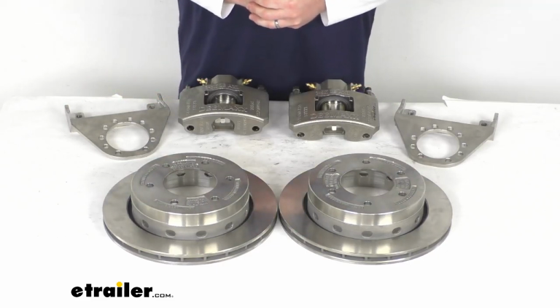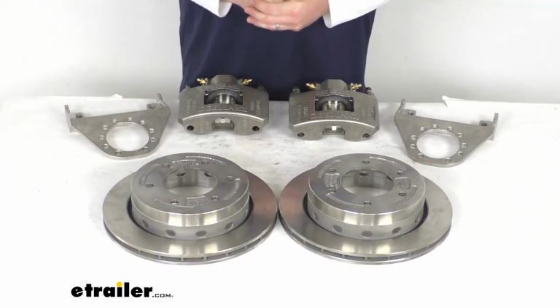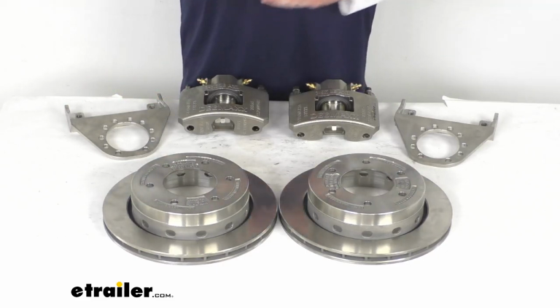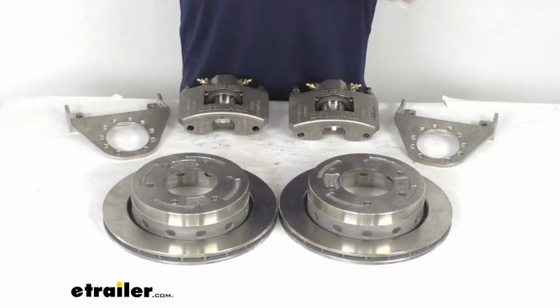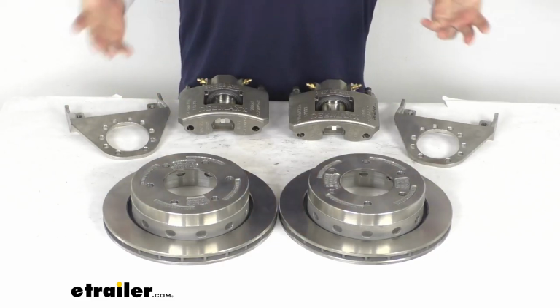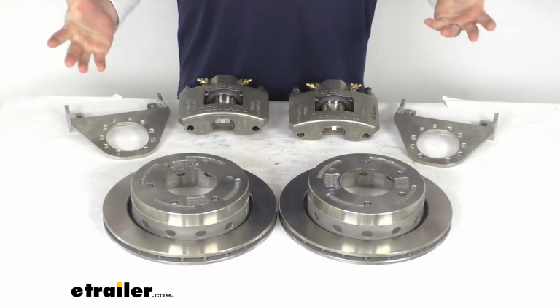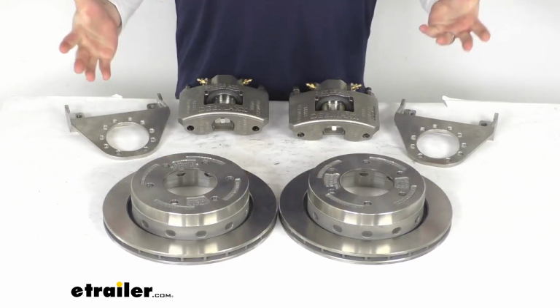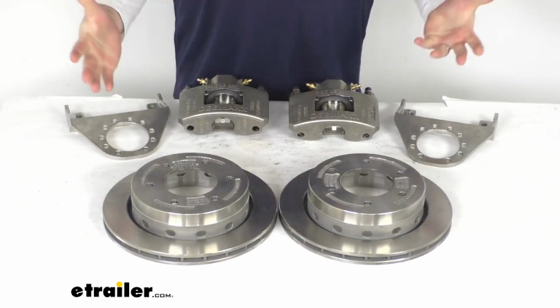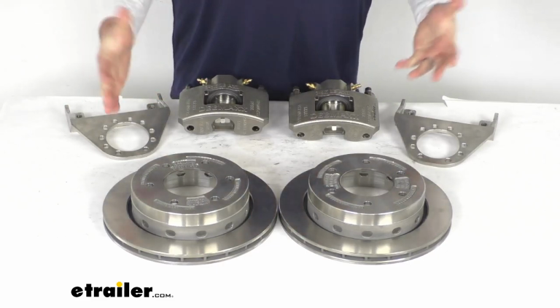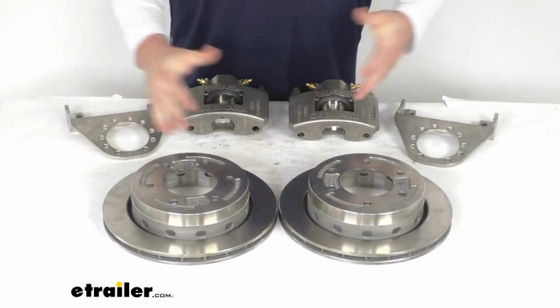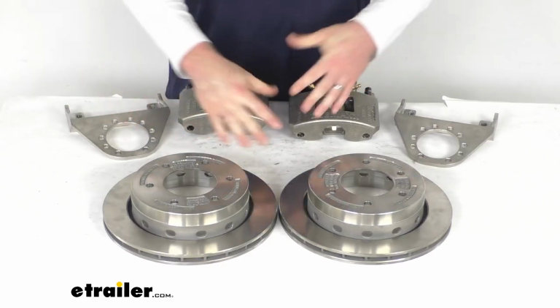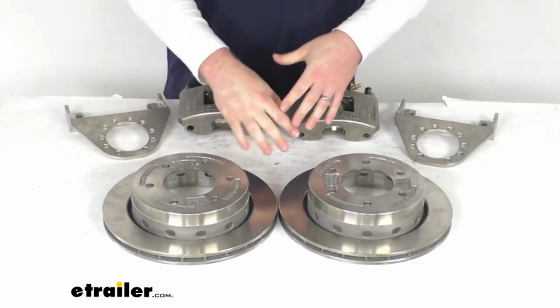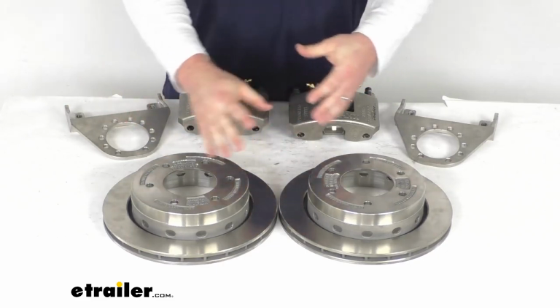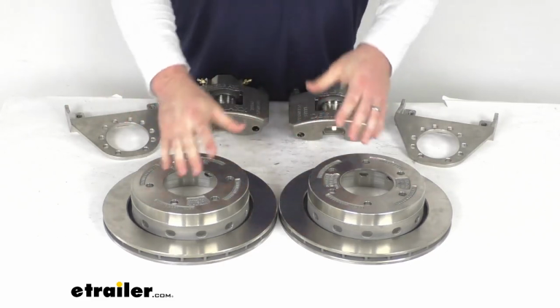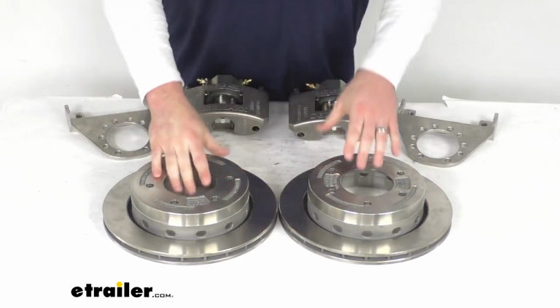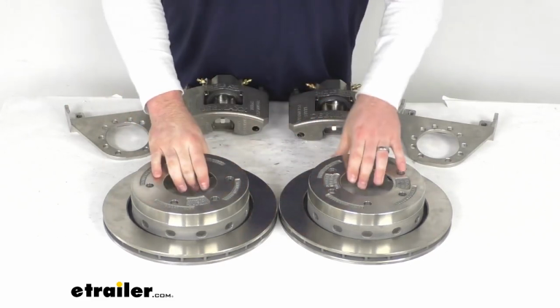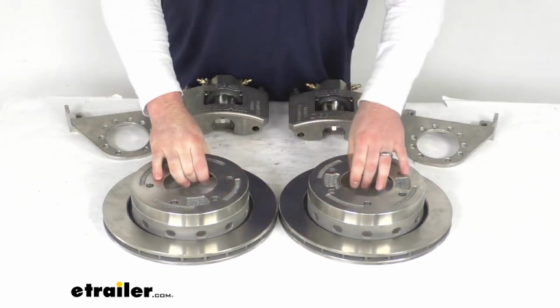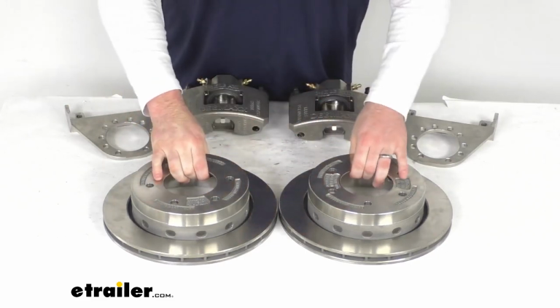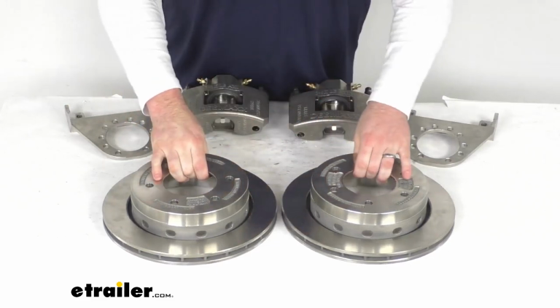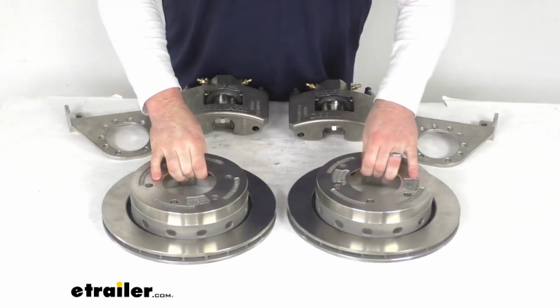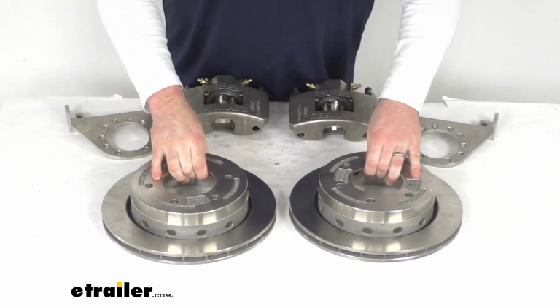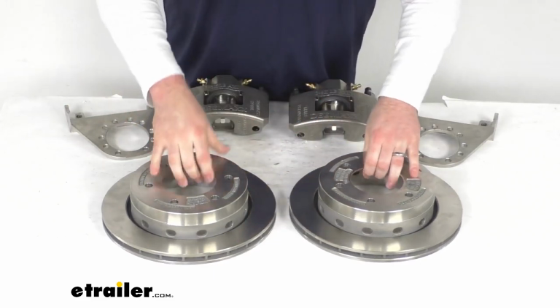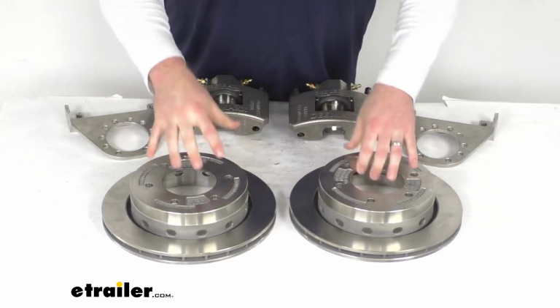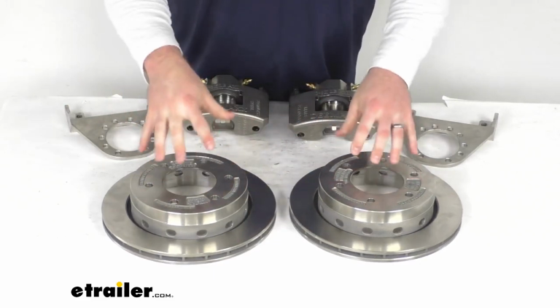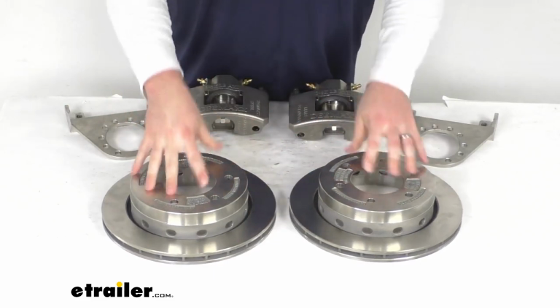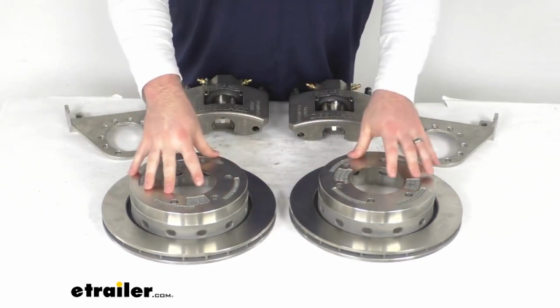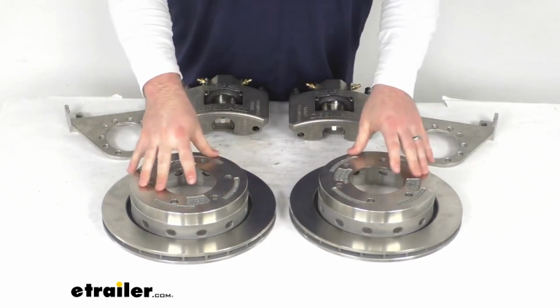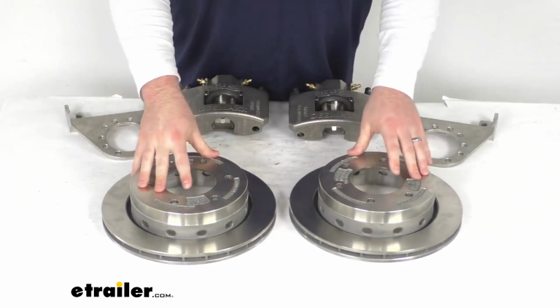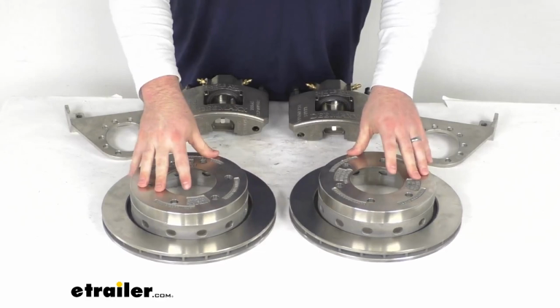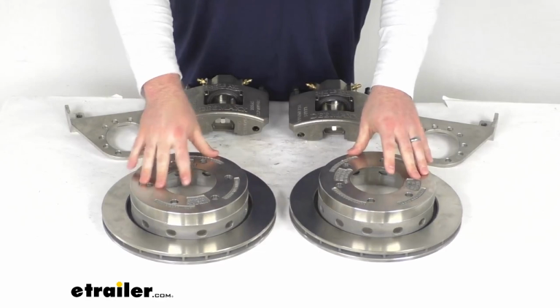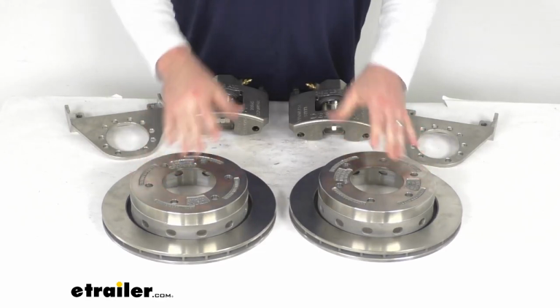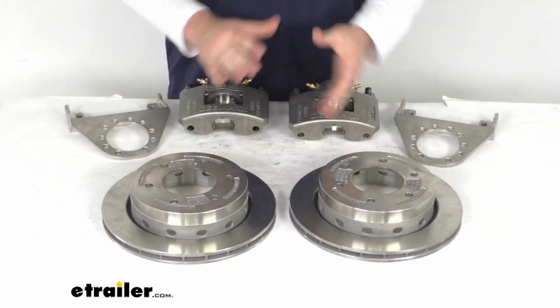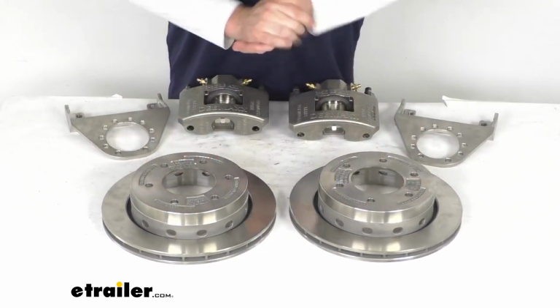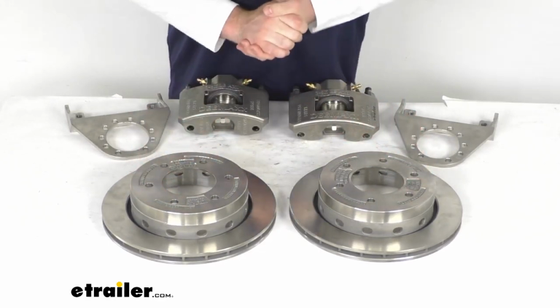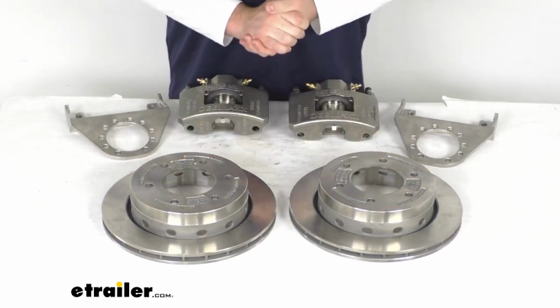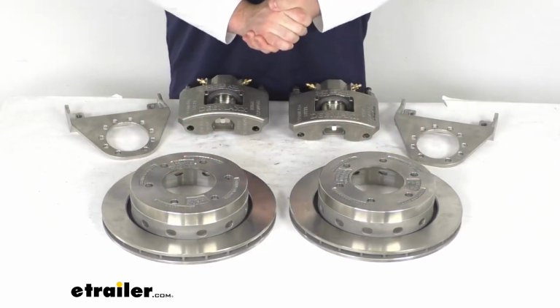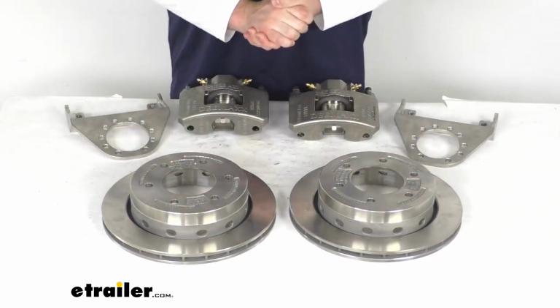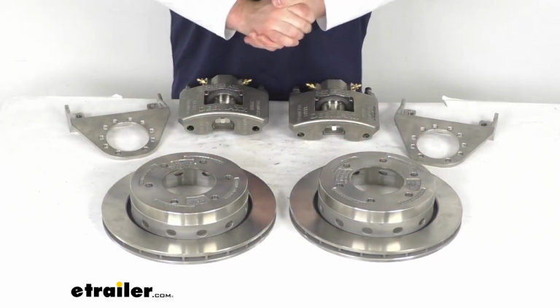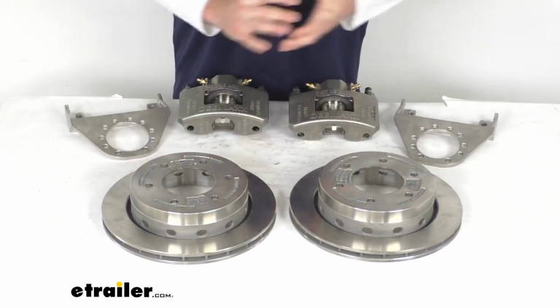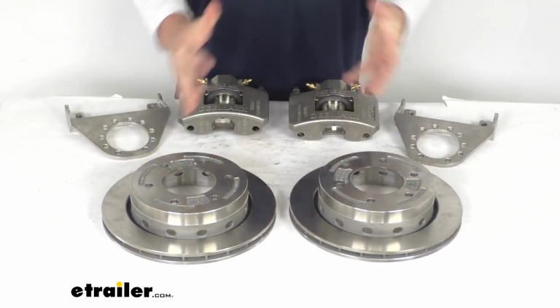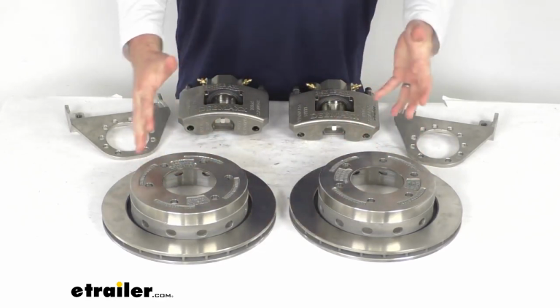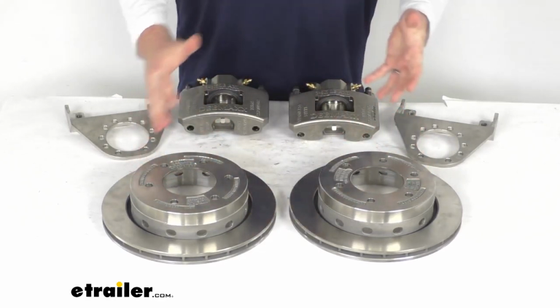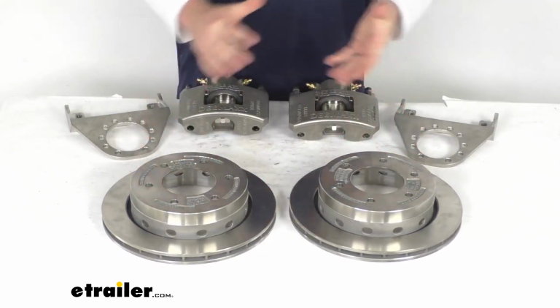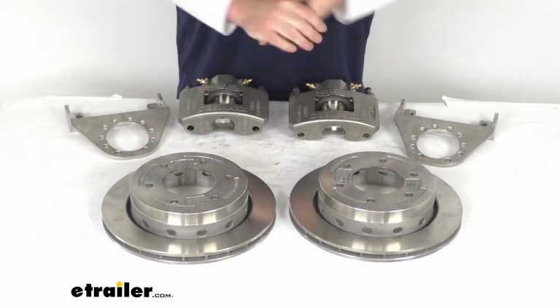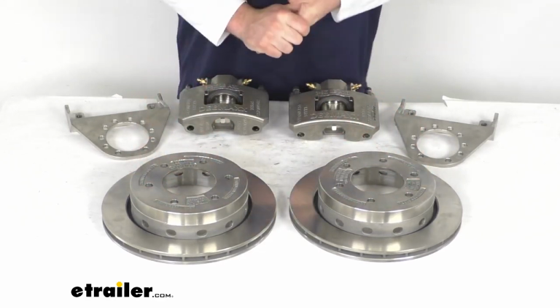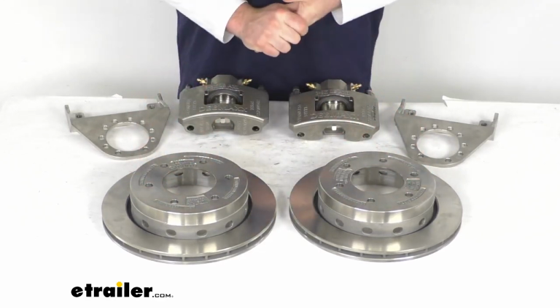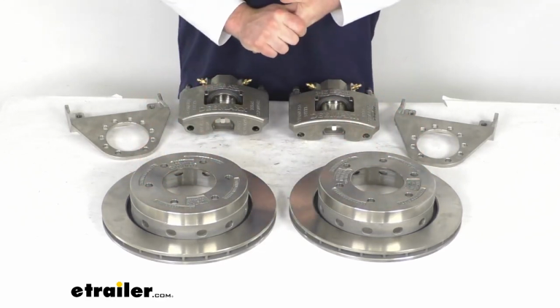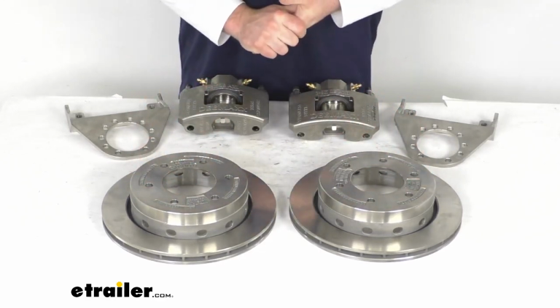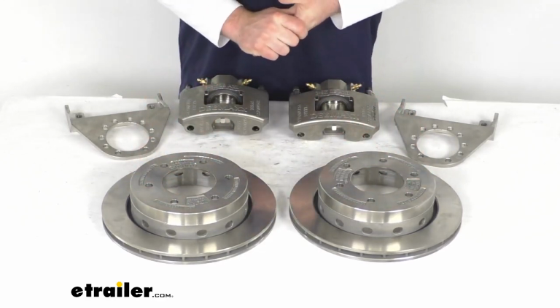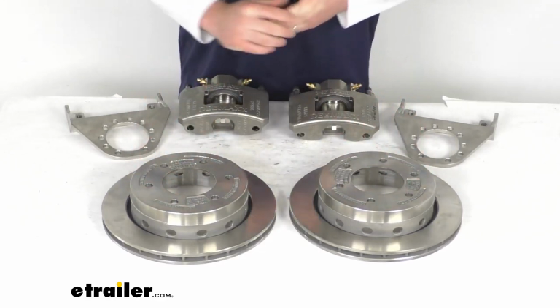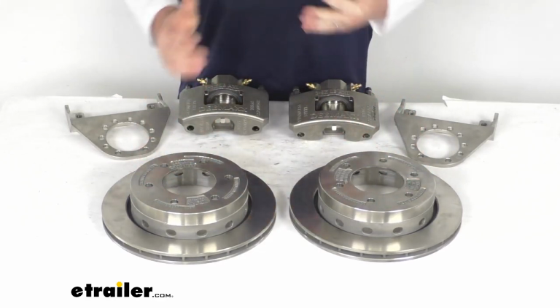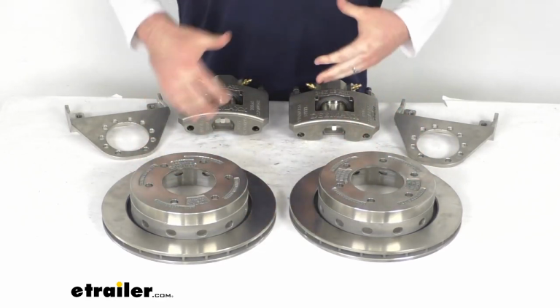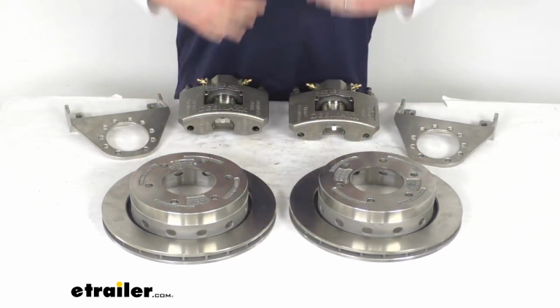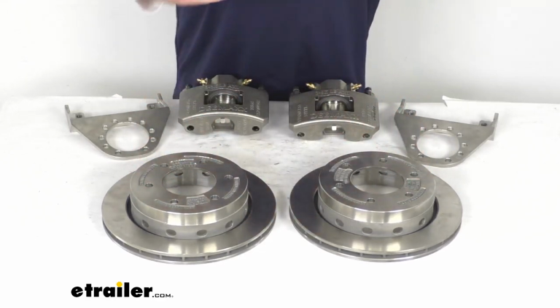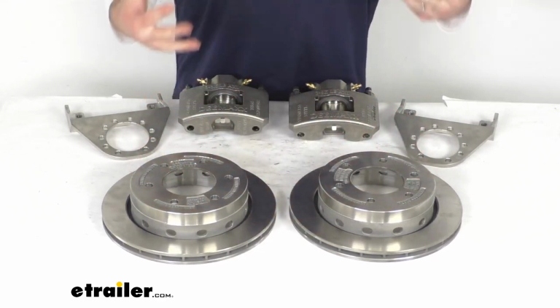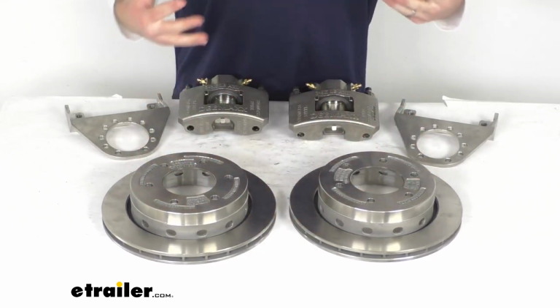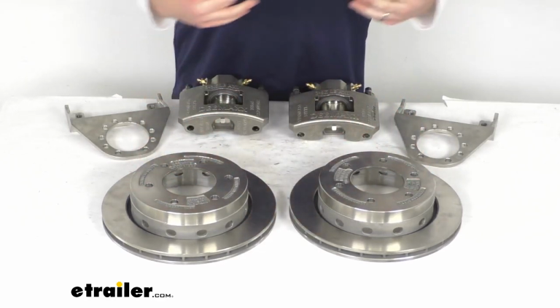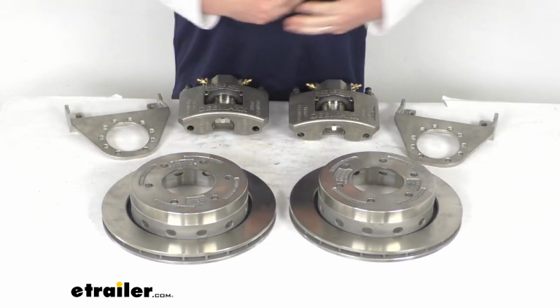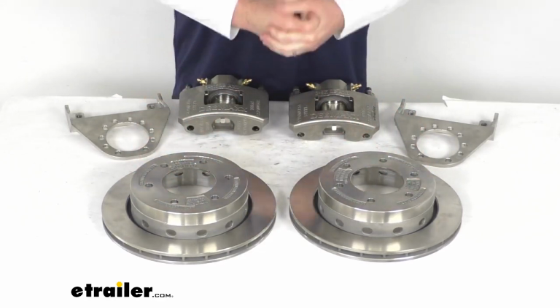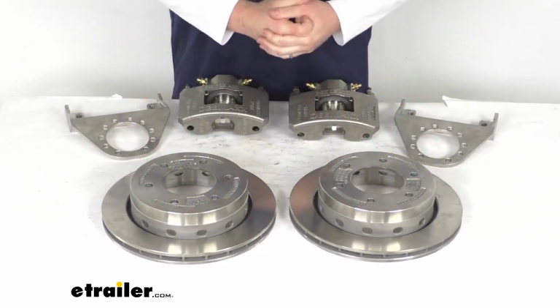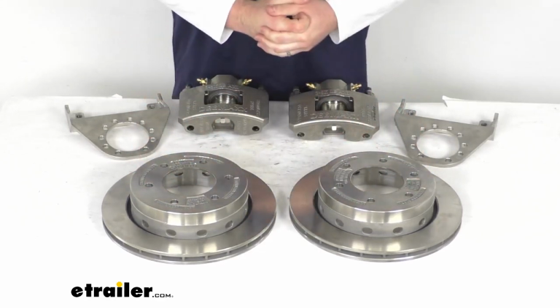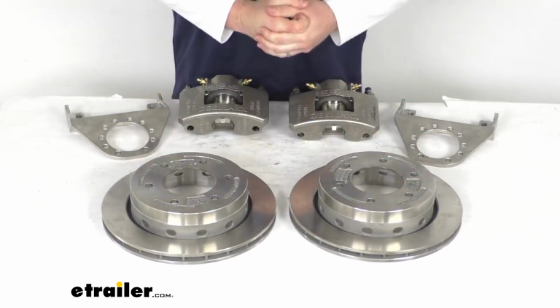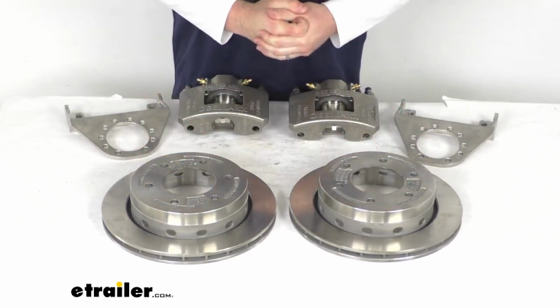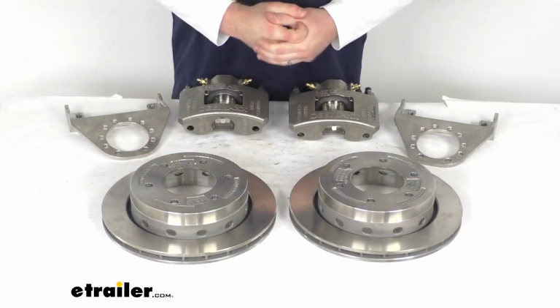It's also going to work if you already have a set of slip-on rotors and you're wanting to upgrade to higher quality.